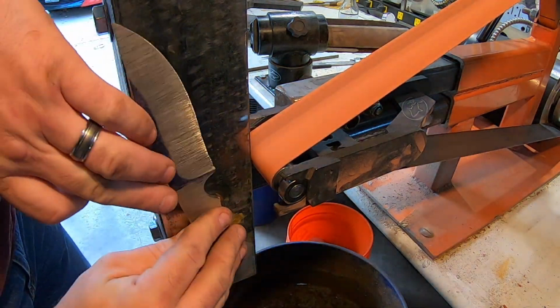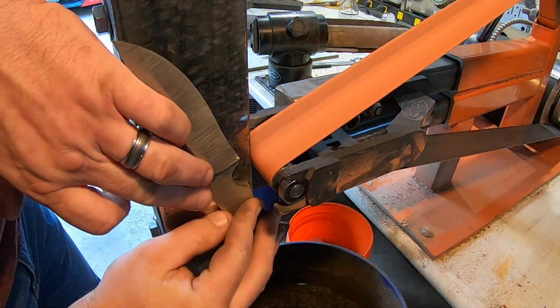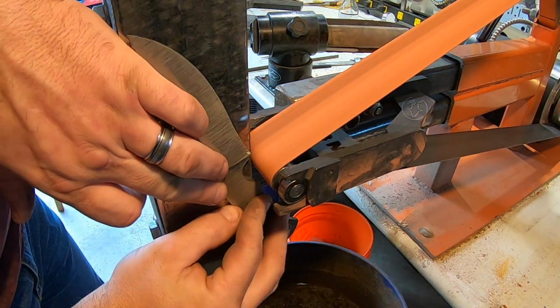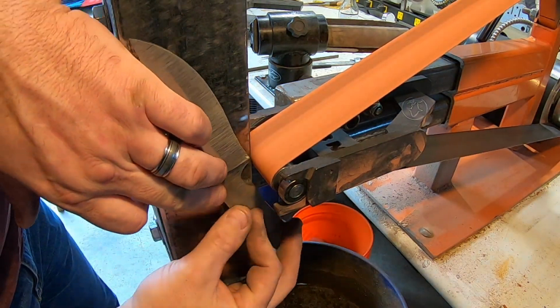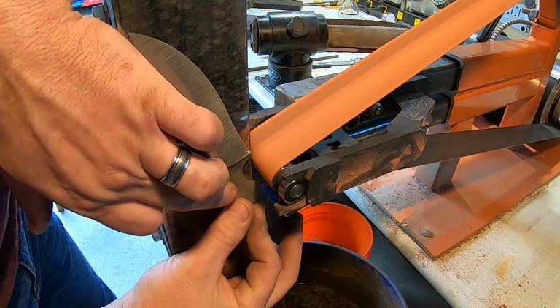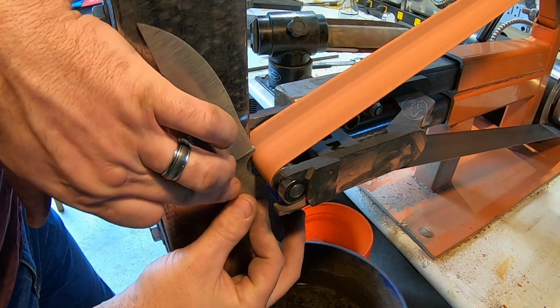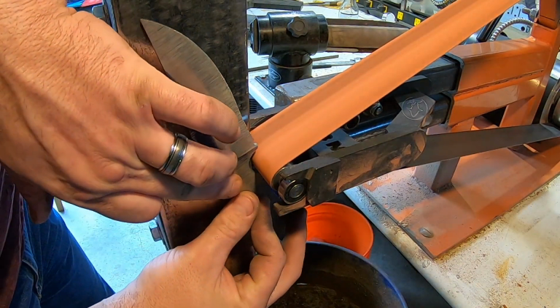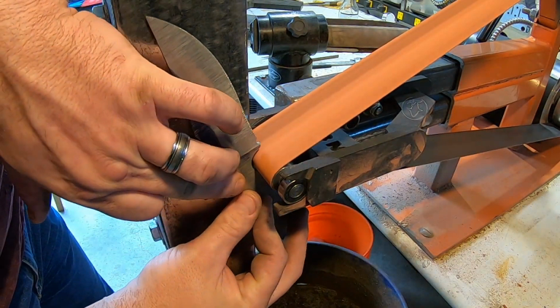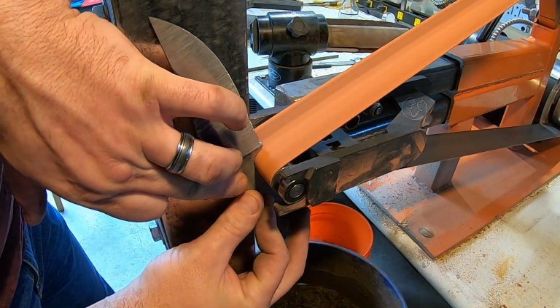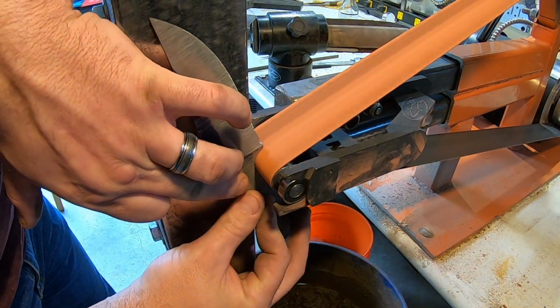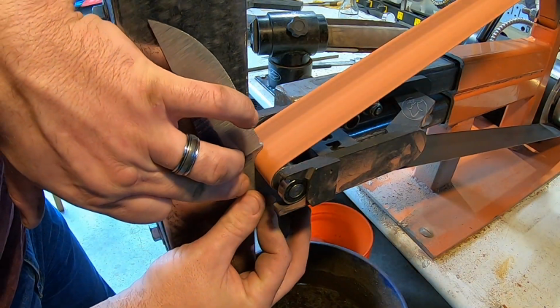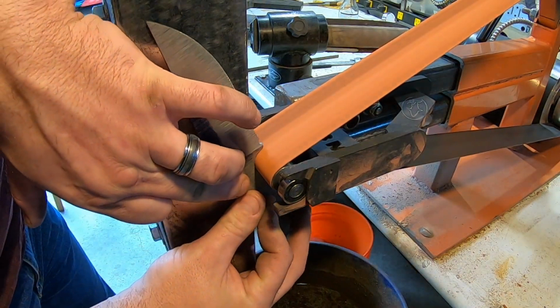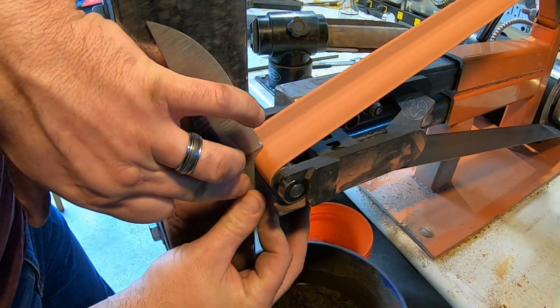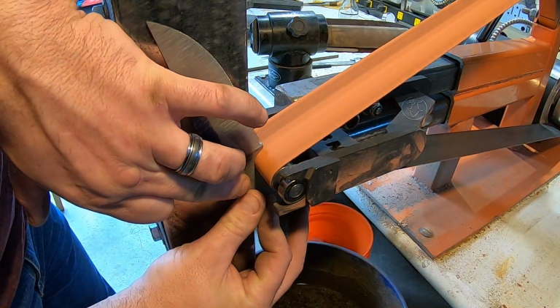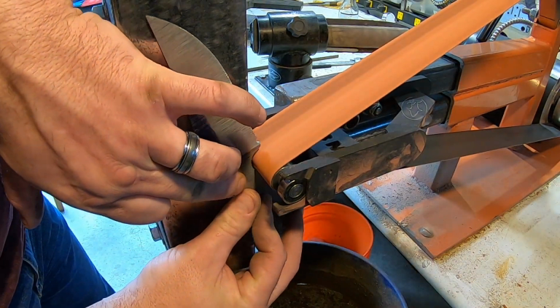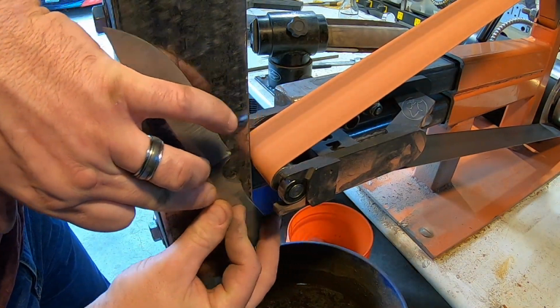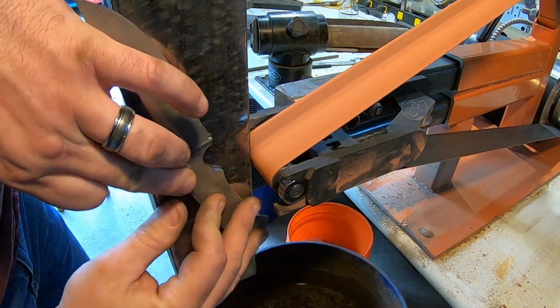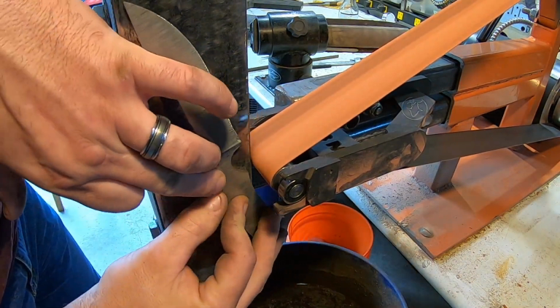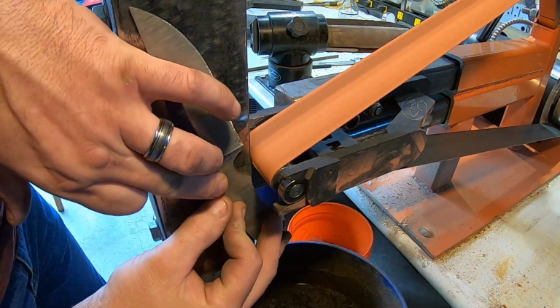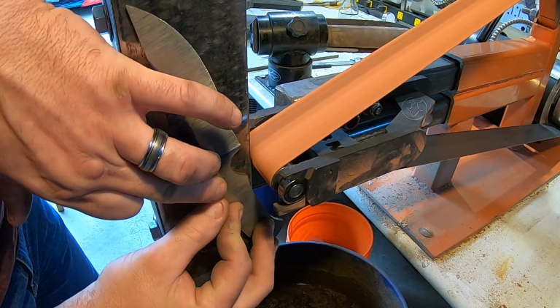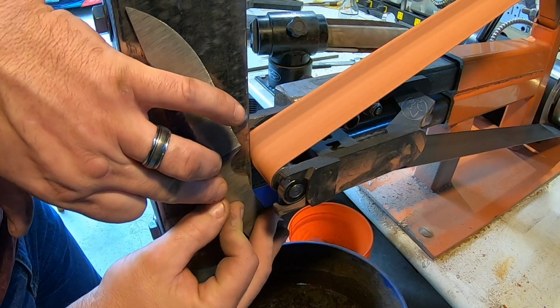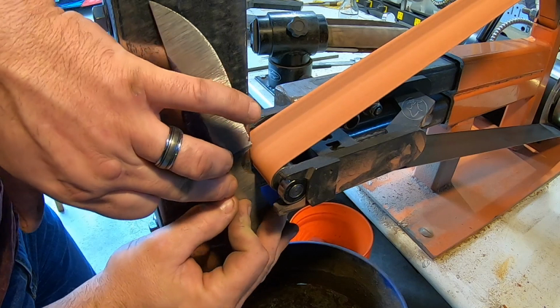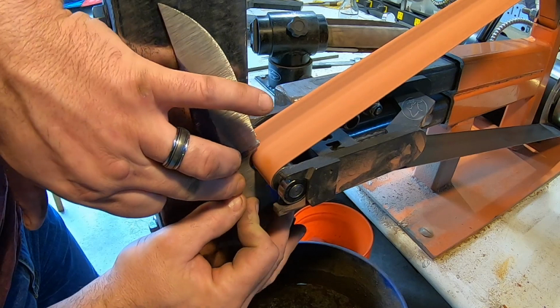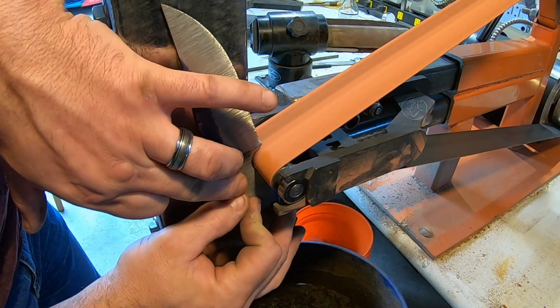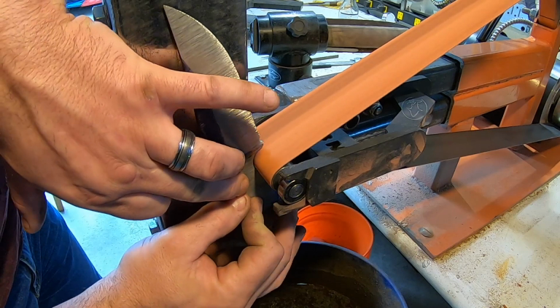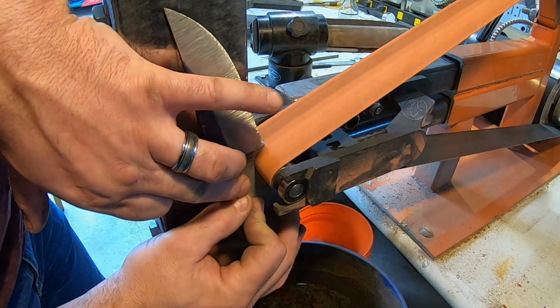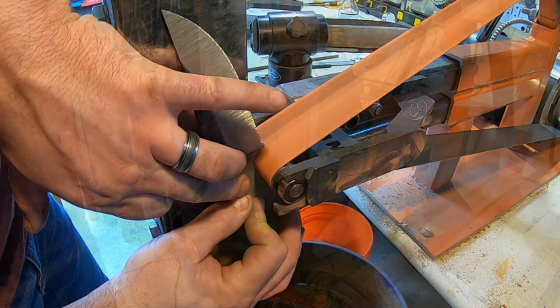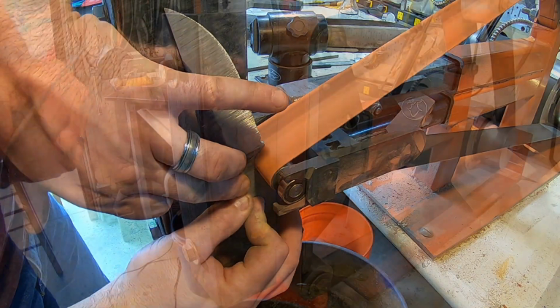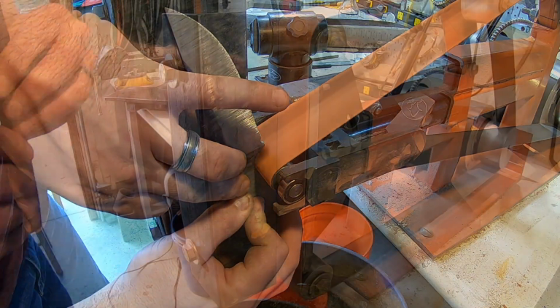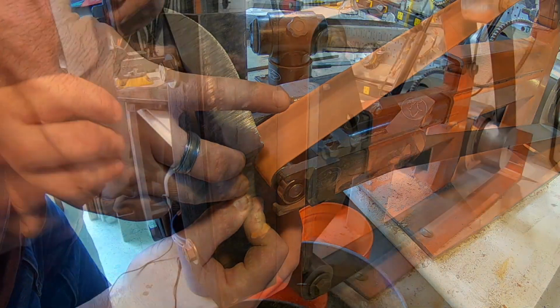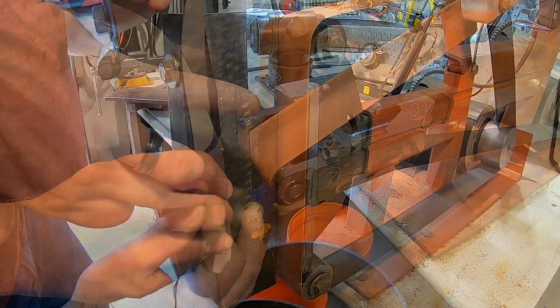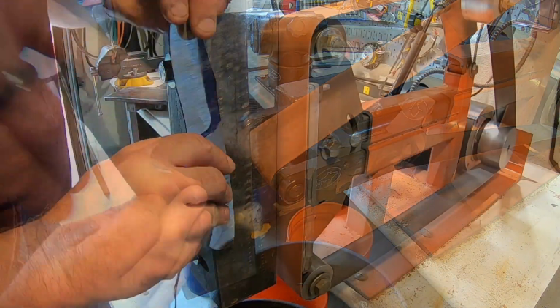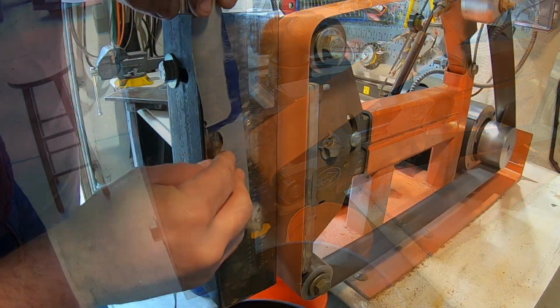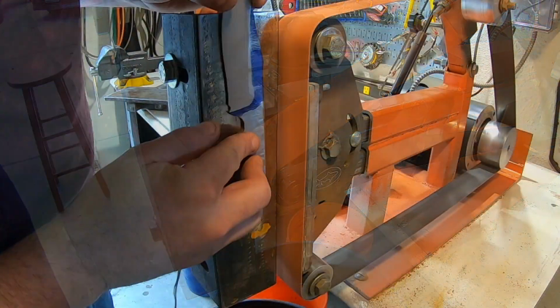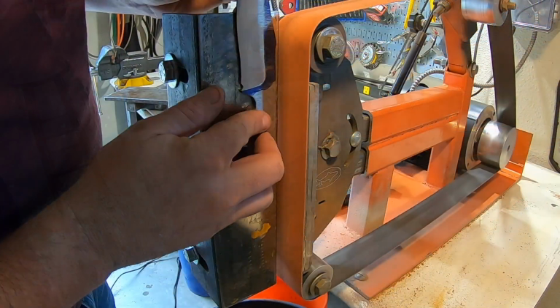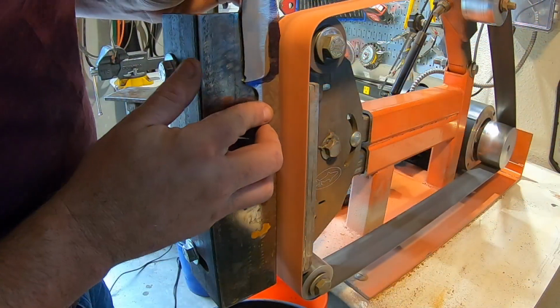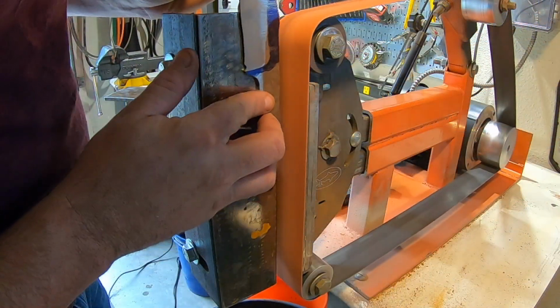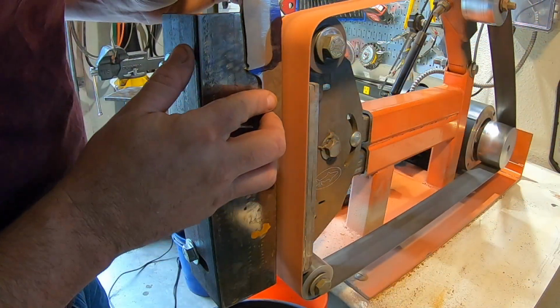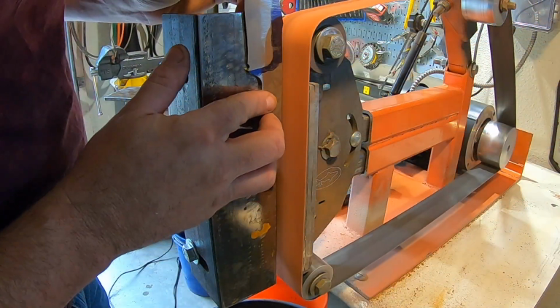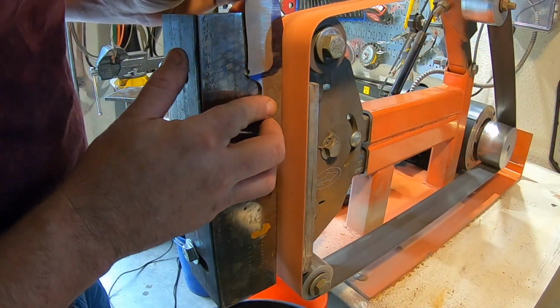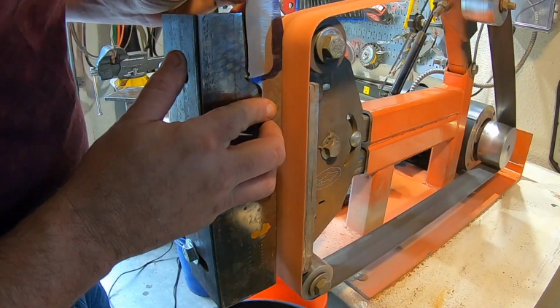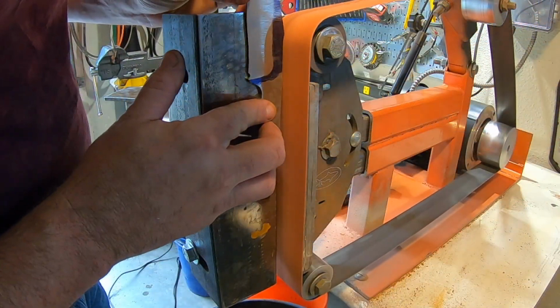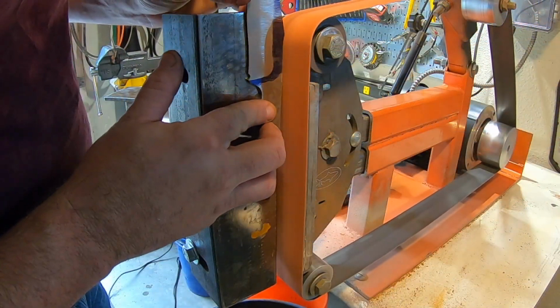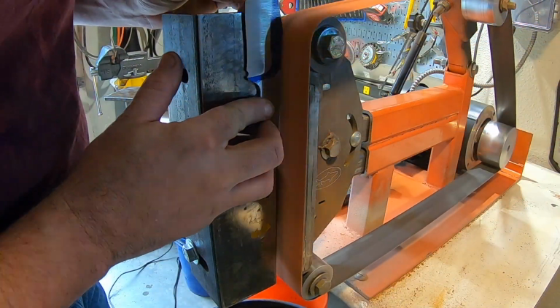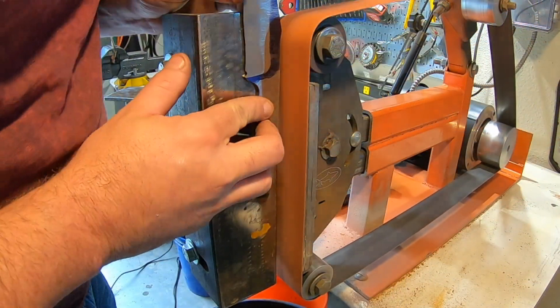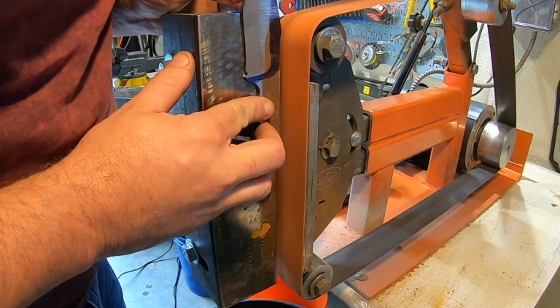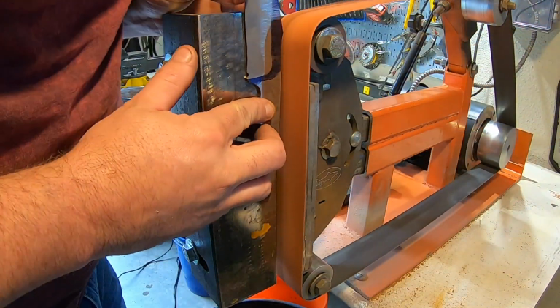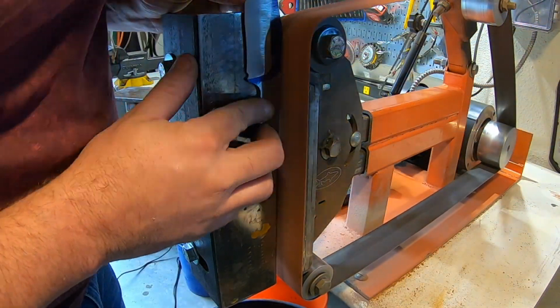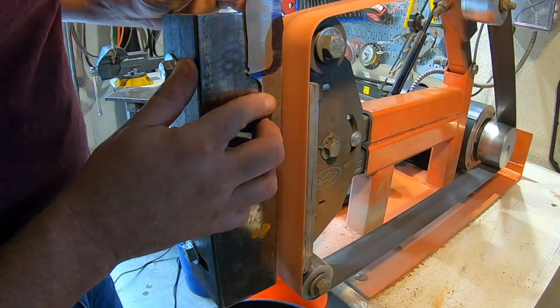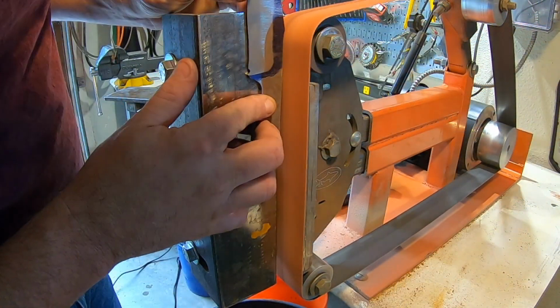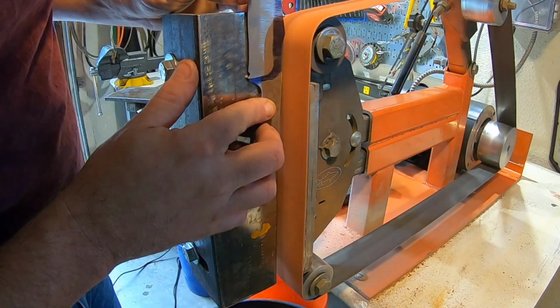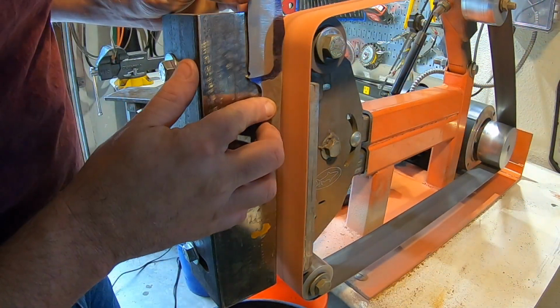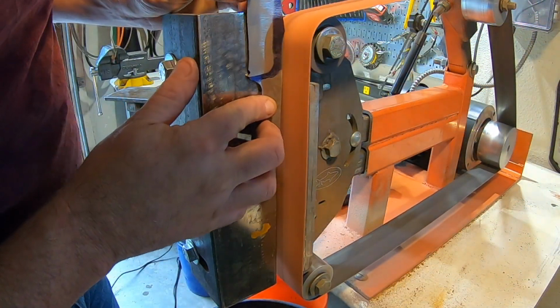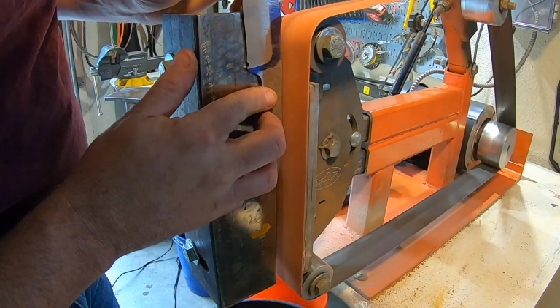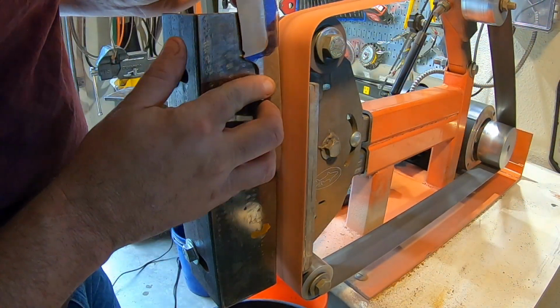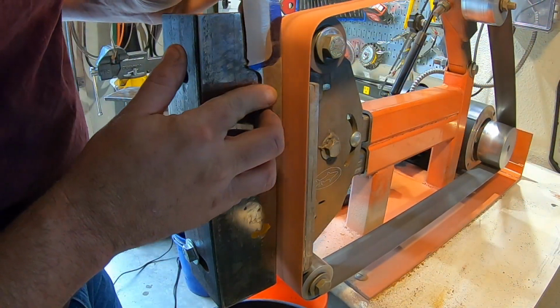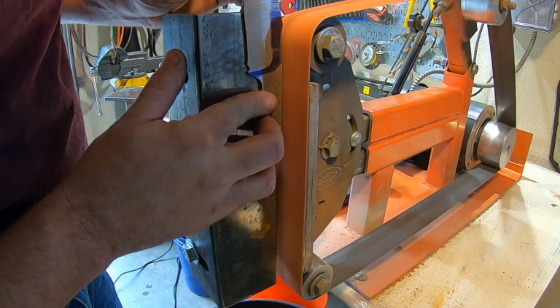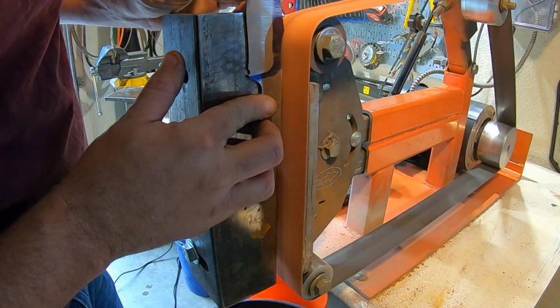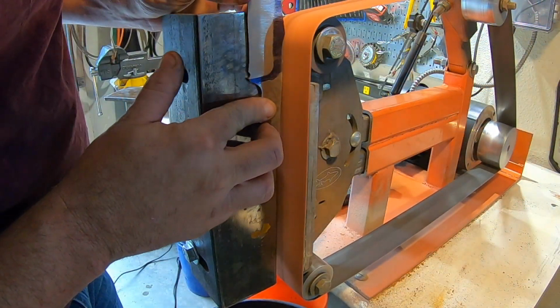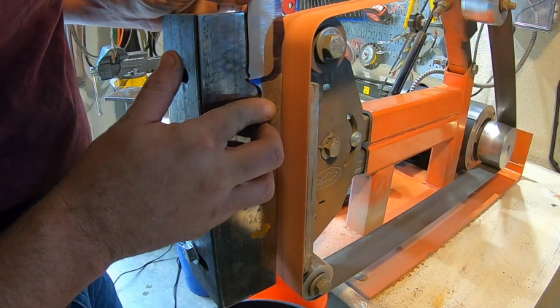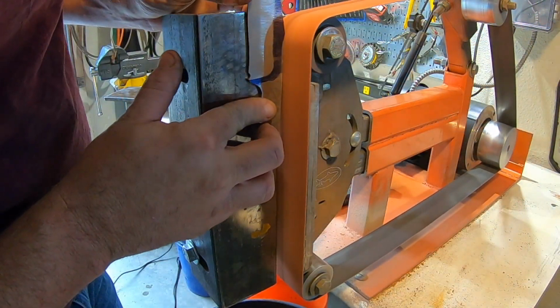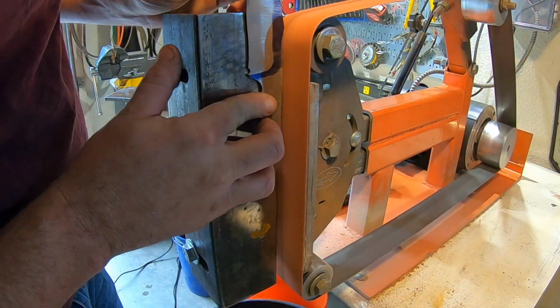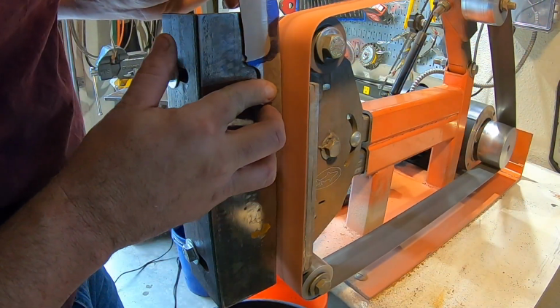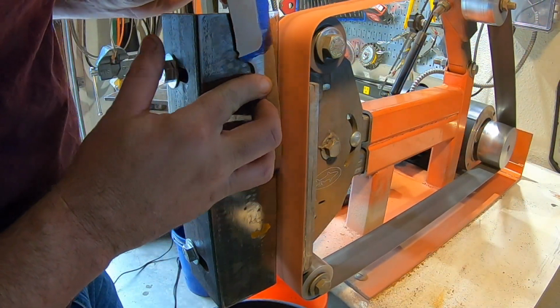Now I'm just cleaning up the profile around the finger choil and the back spine, just to make it all nice before it goes into heat treat.